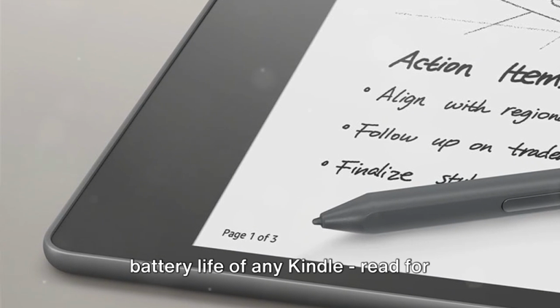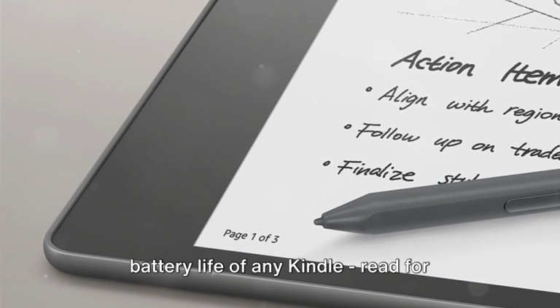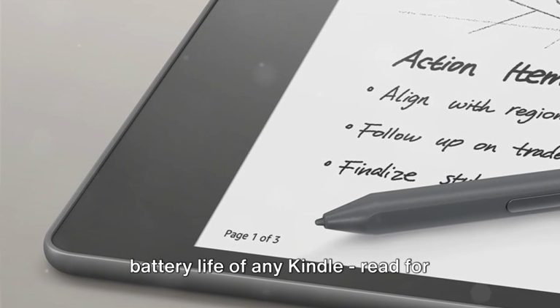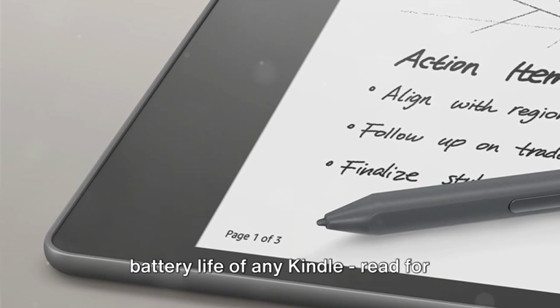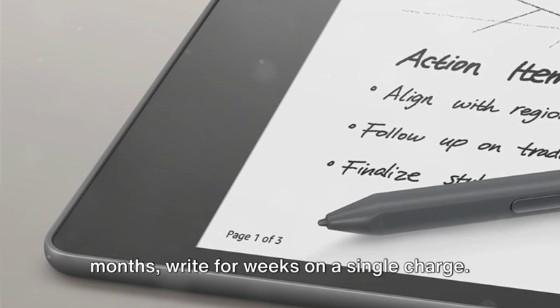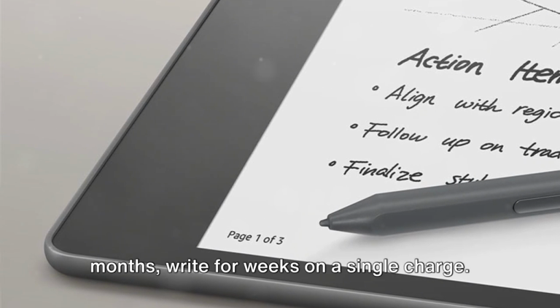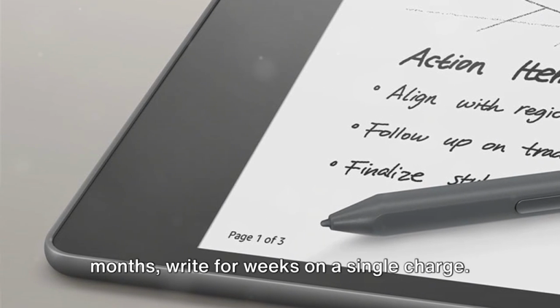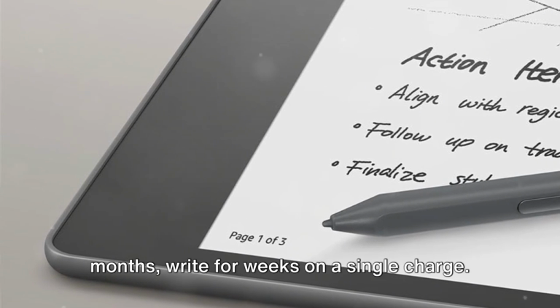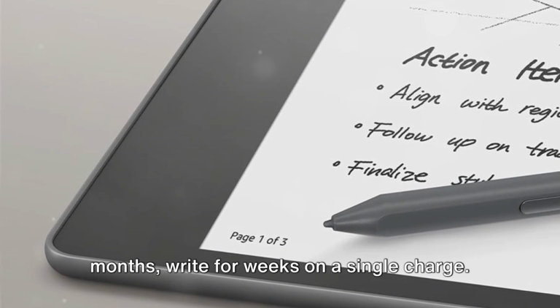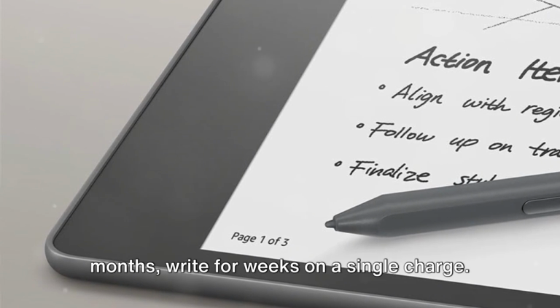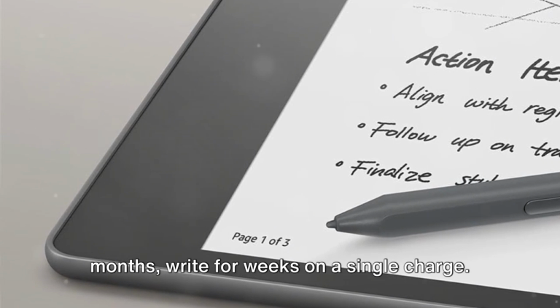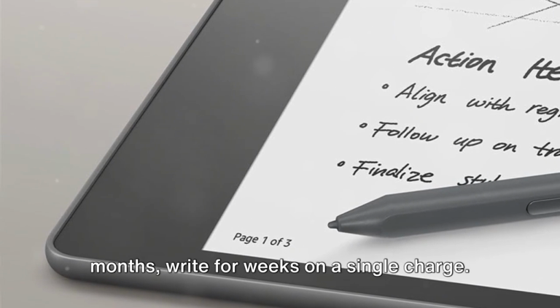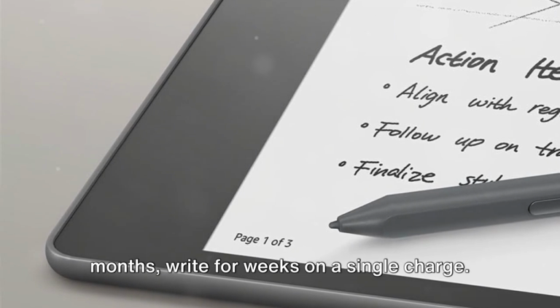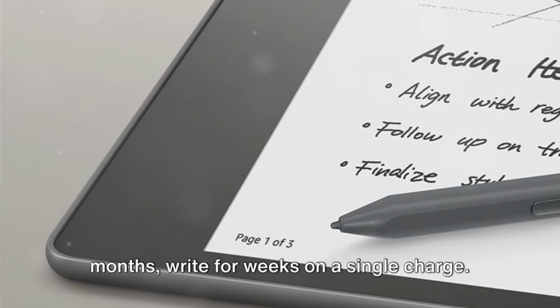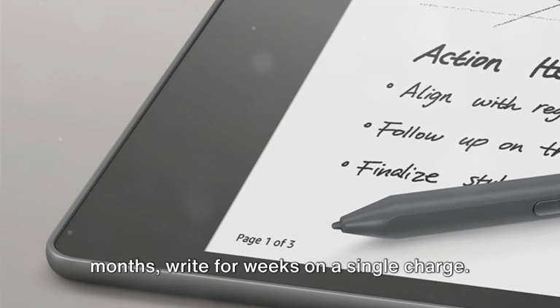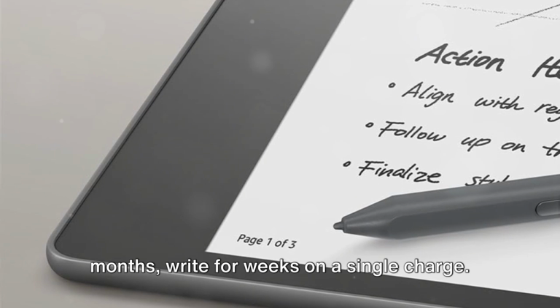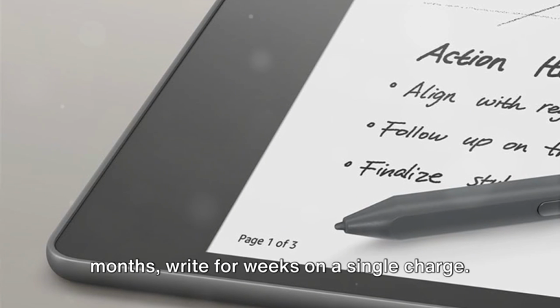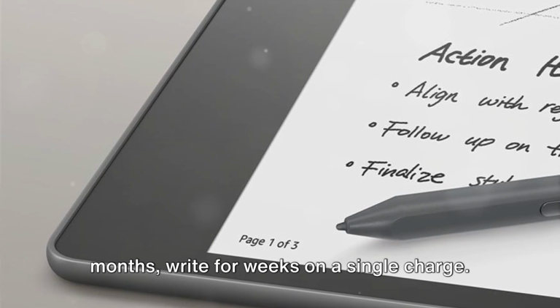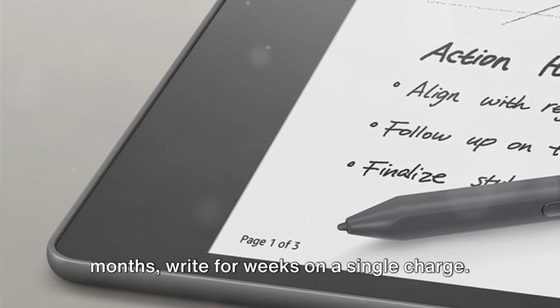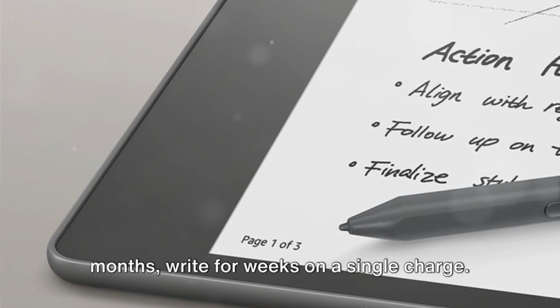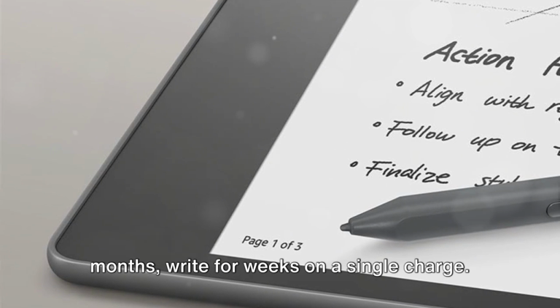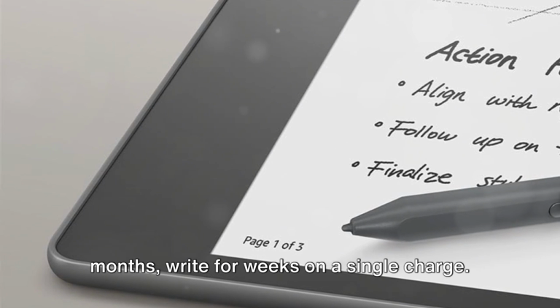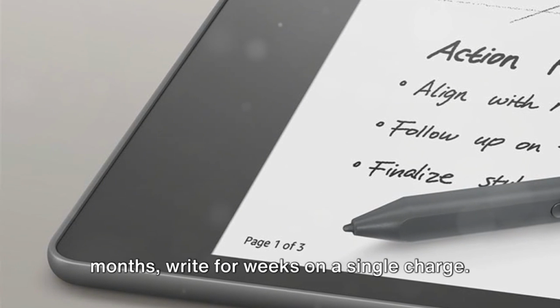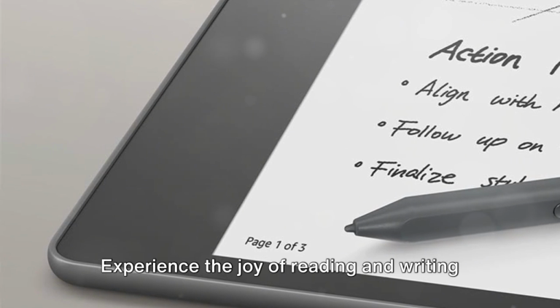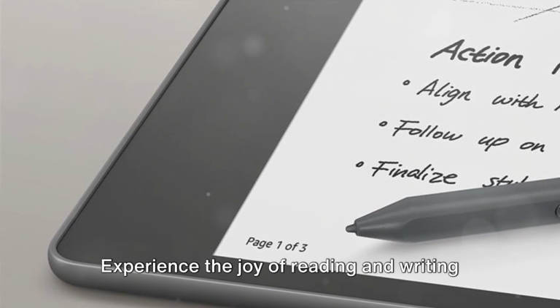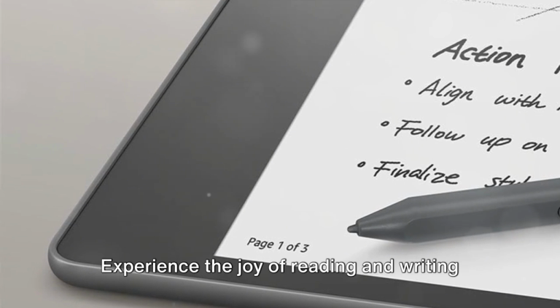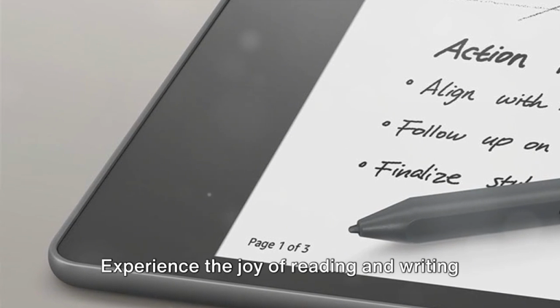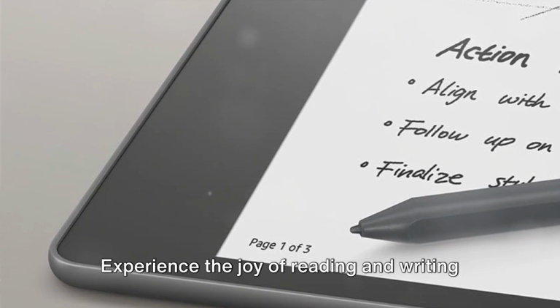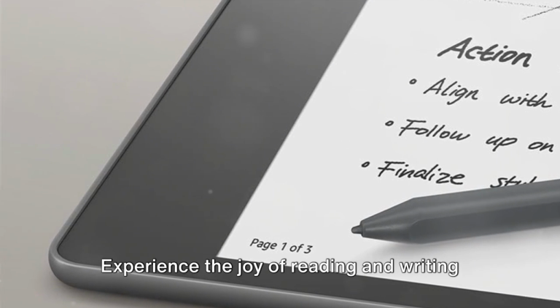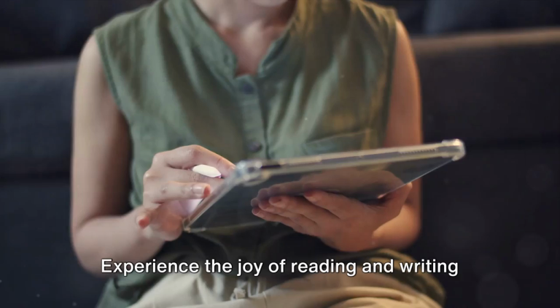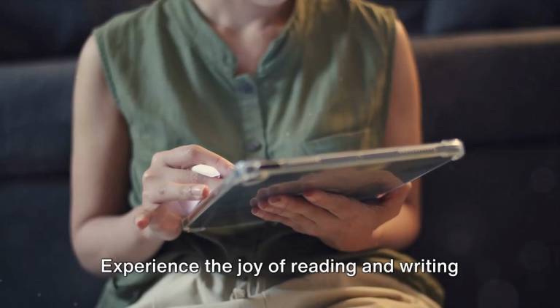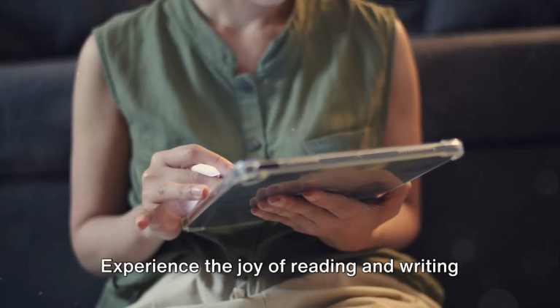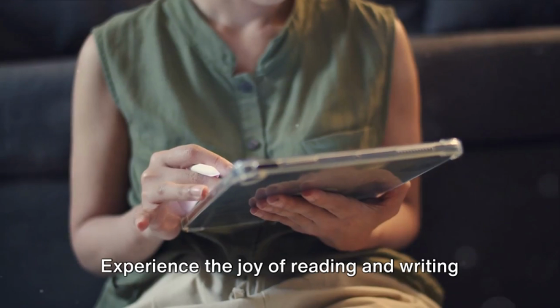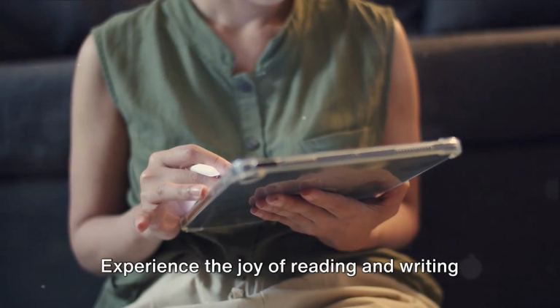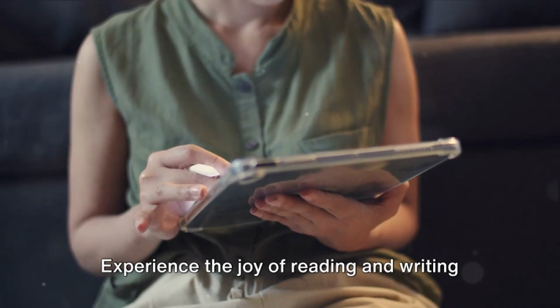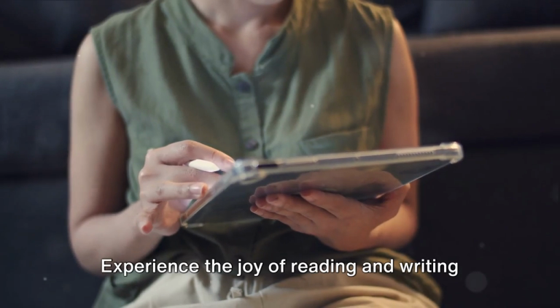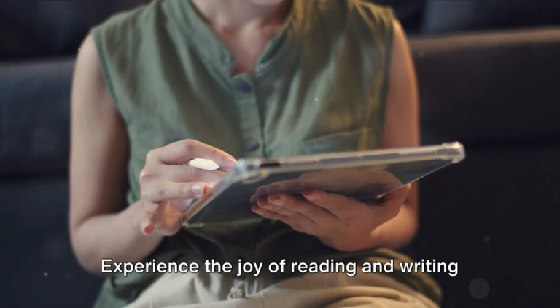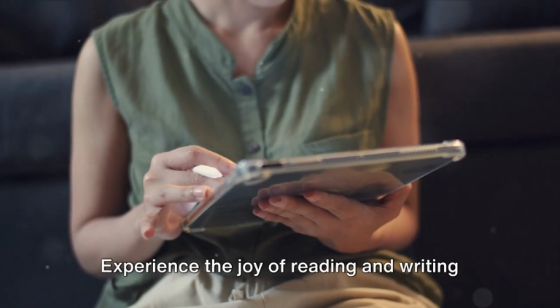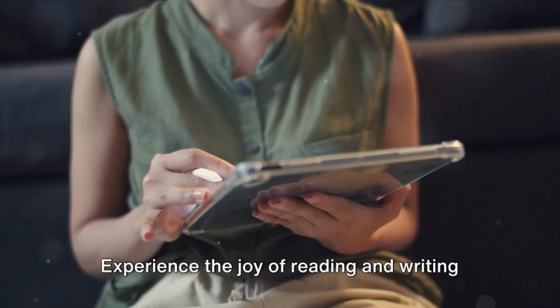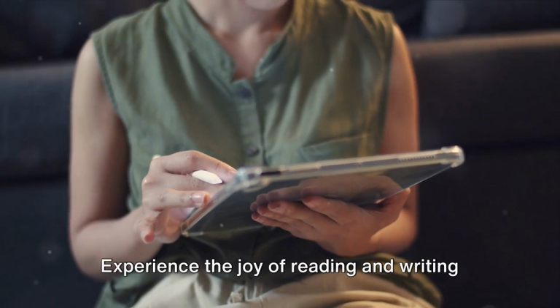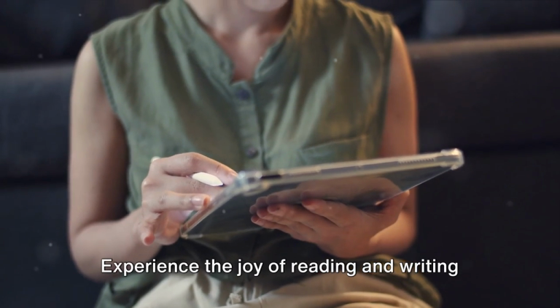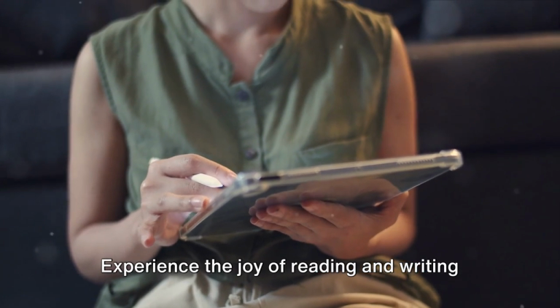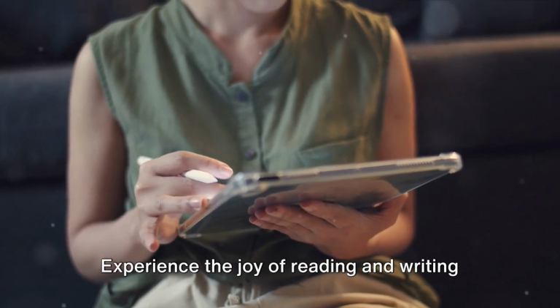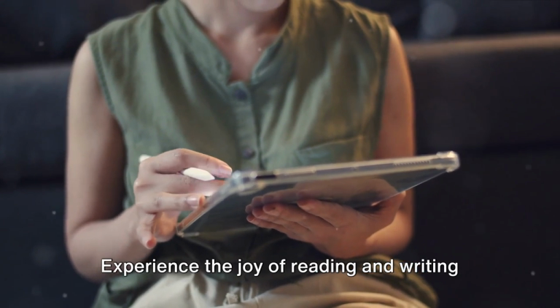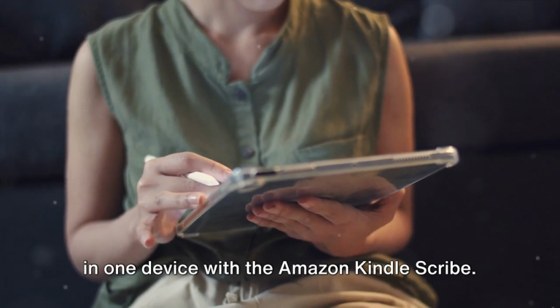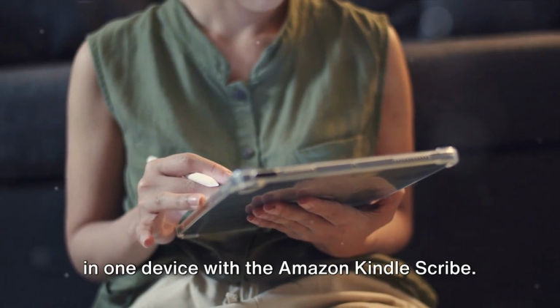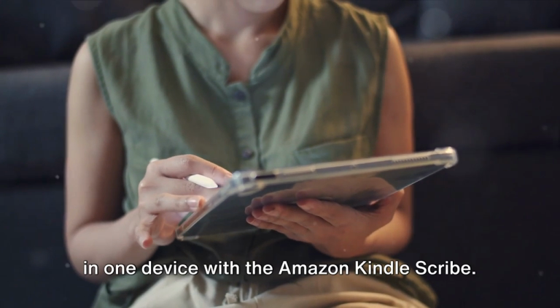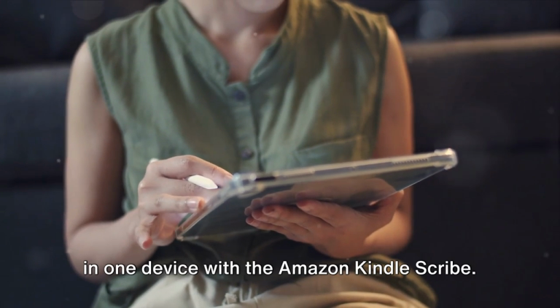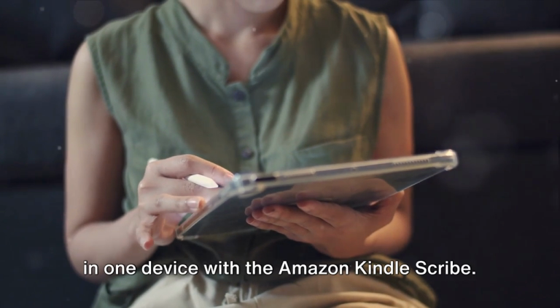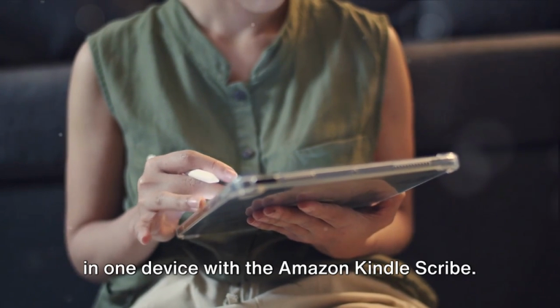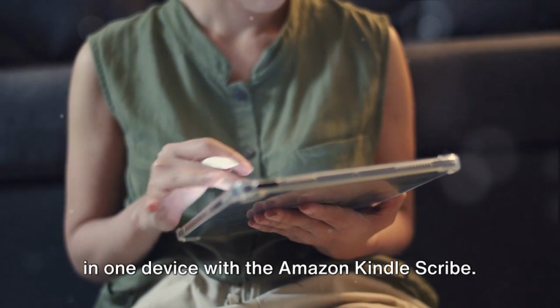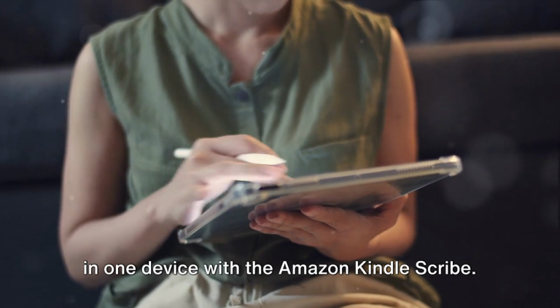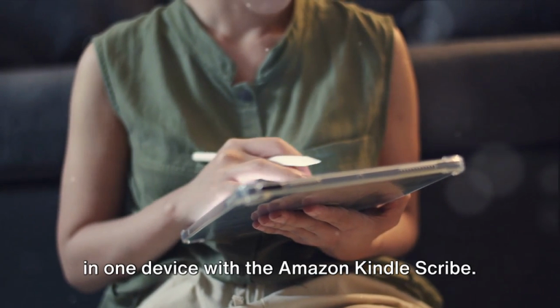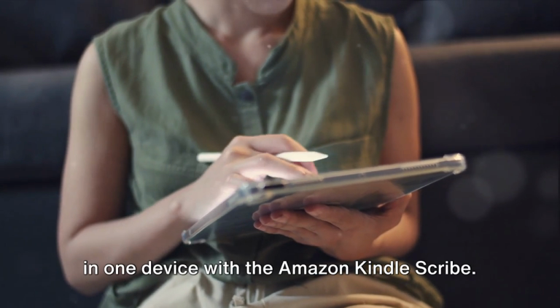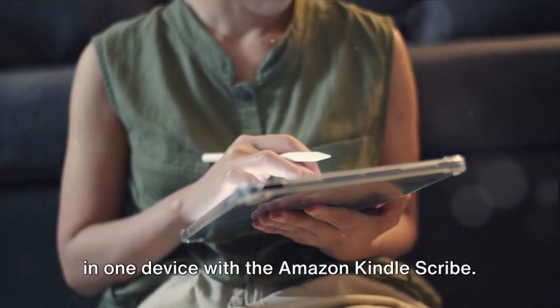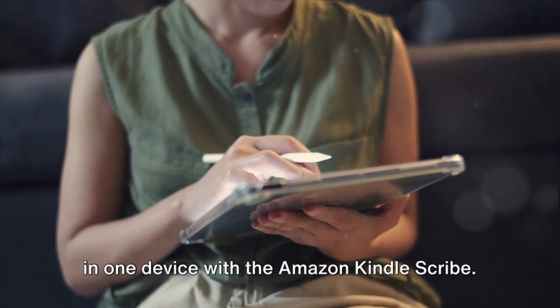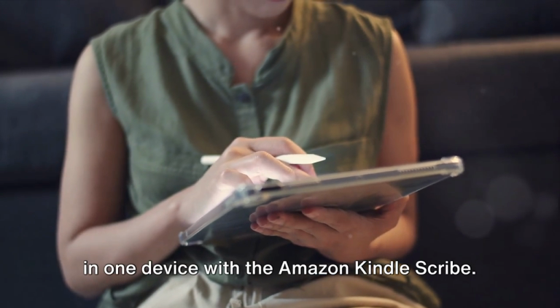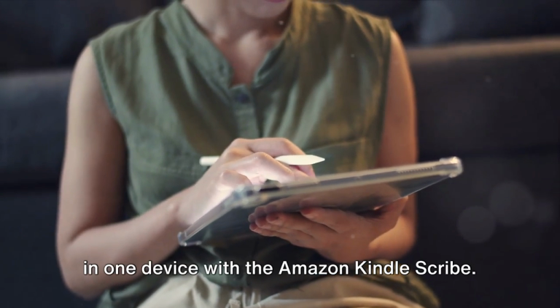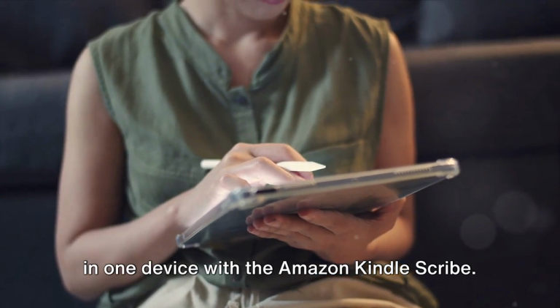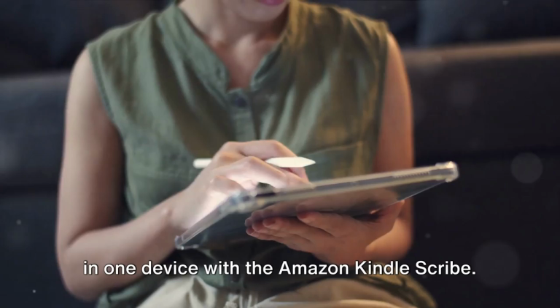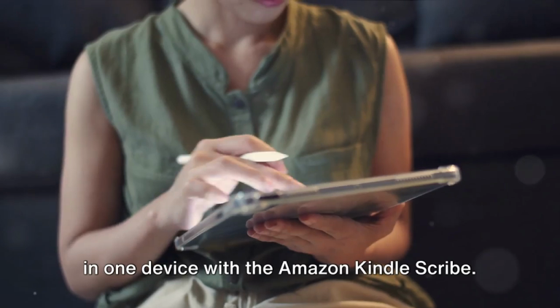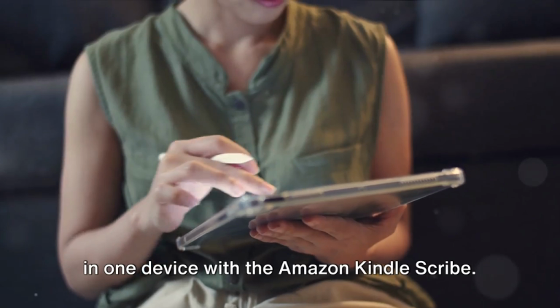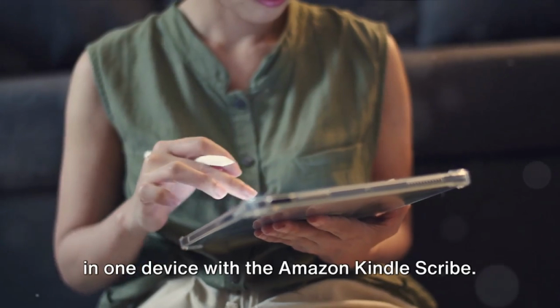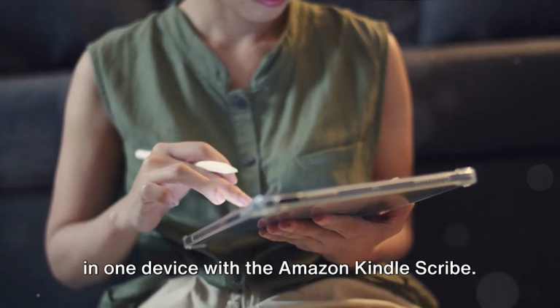Read for months, write for weeks on a single charge. Experience the joy of reading and writing in one device with the Amazon Kindle Scribe.